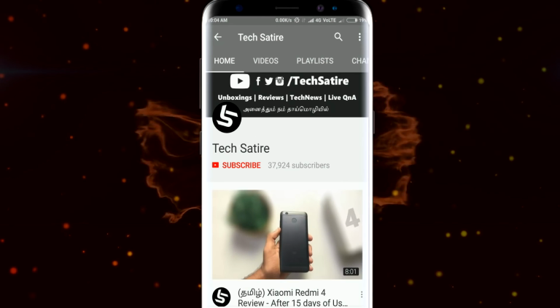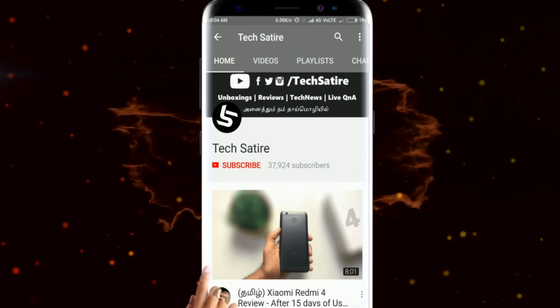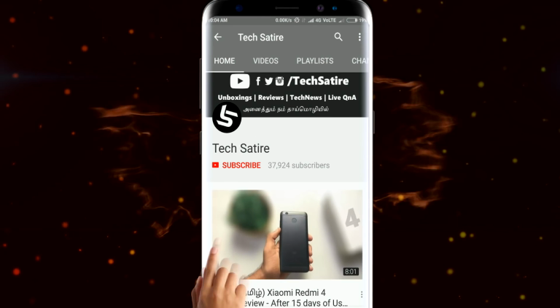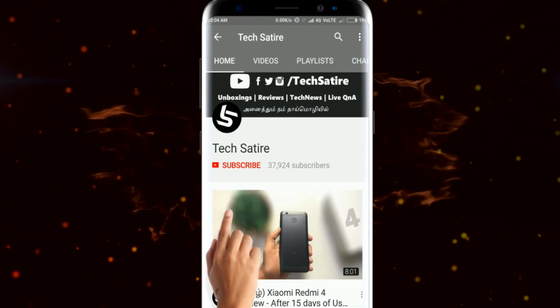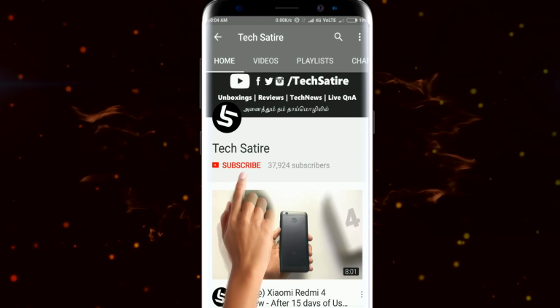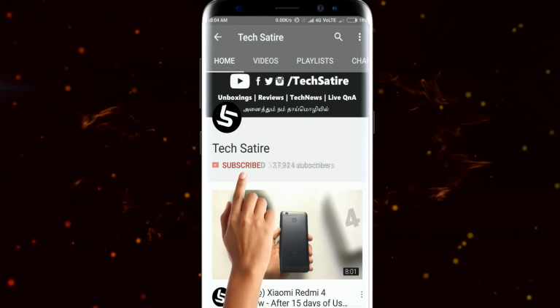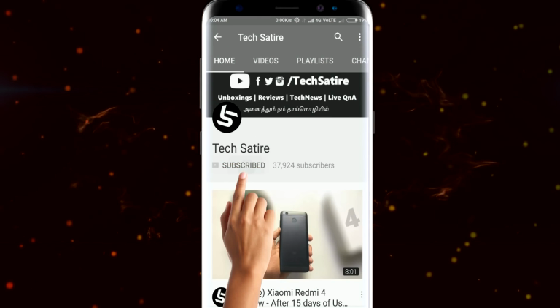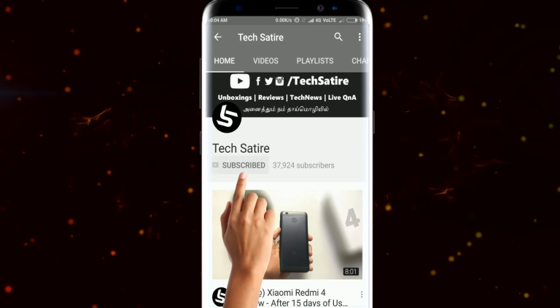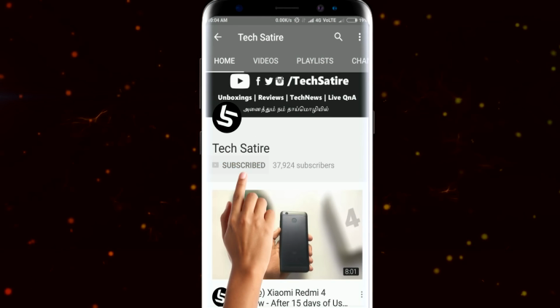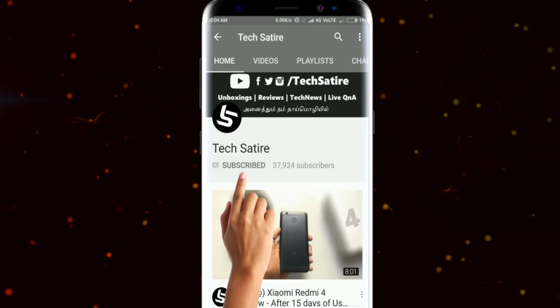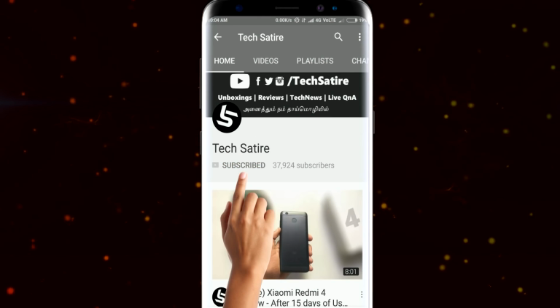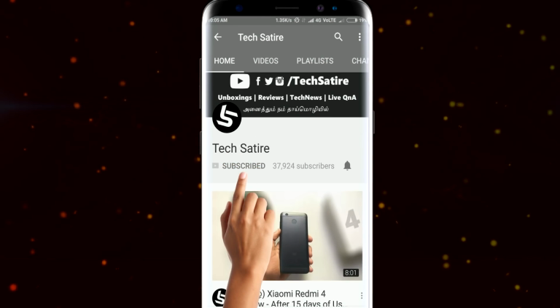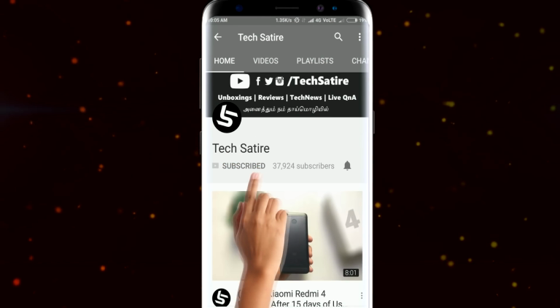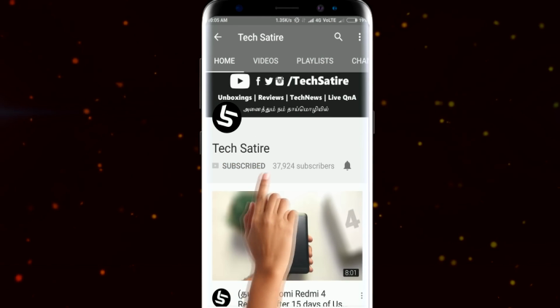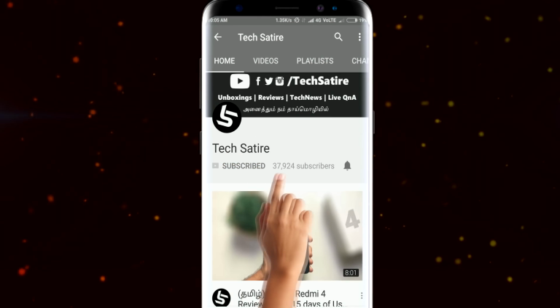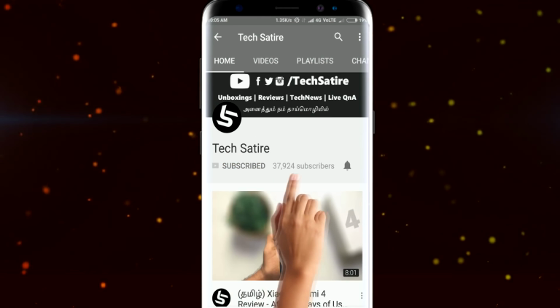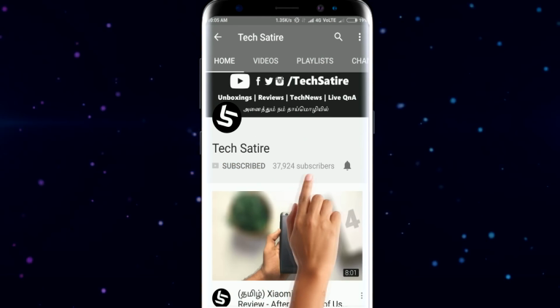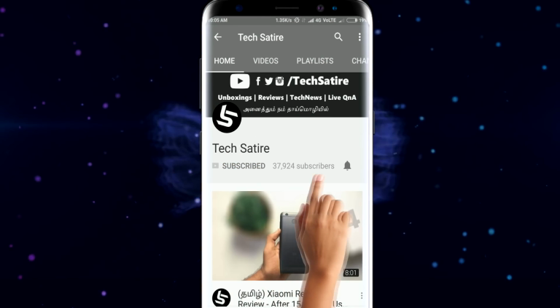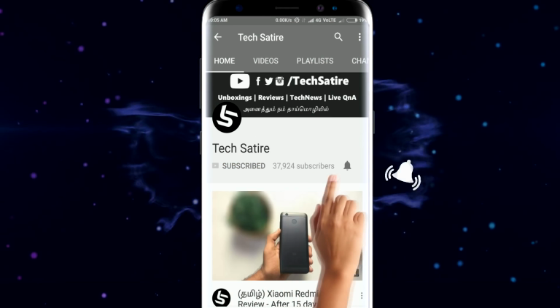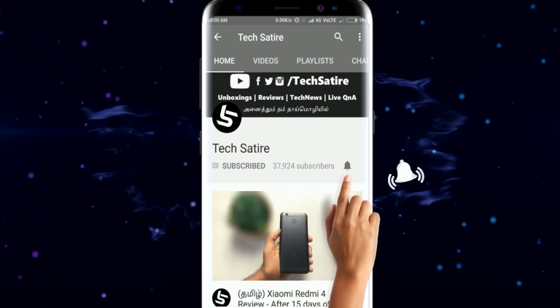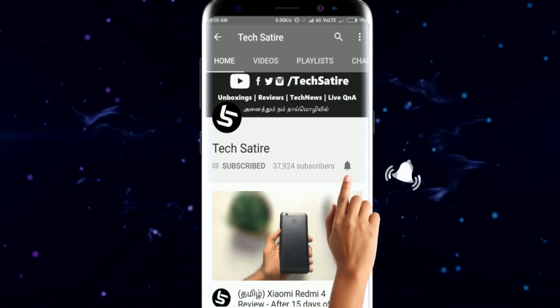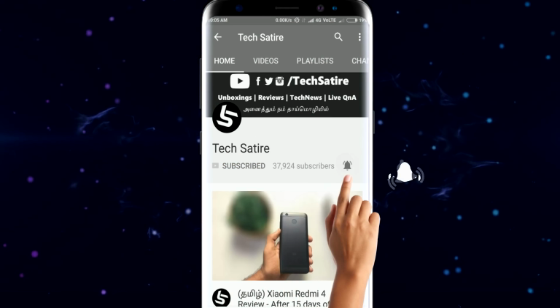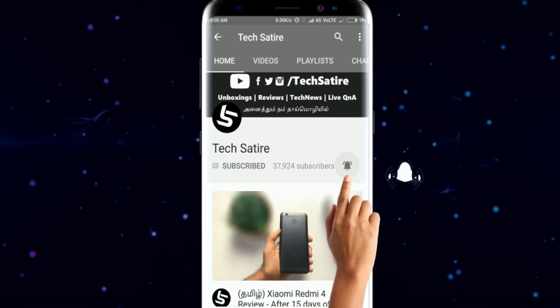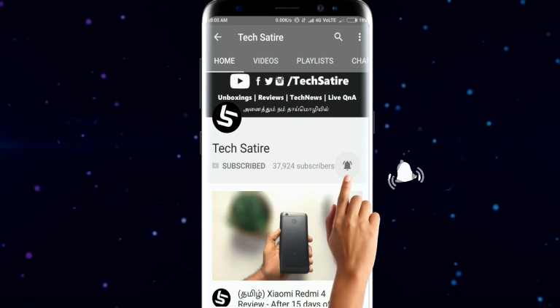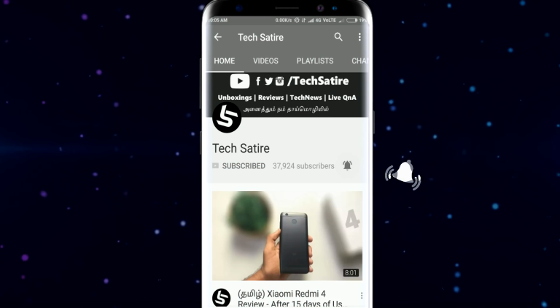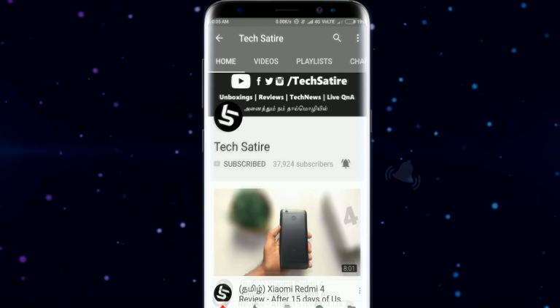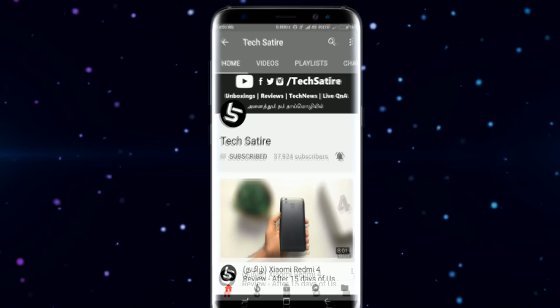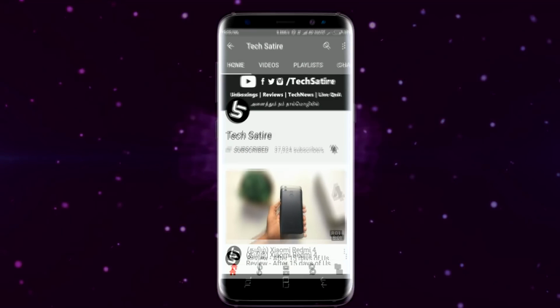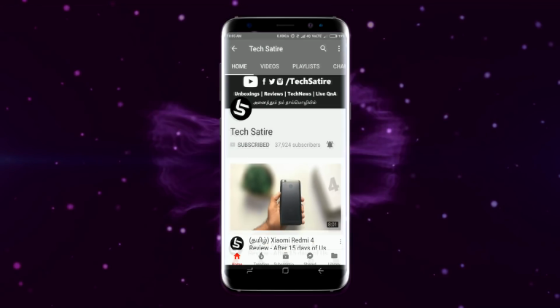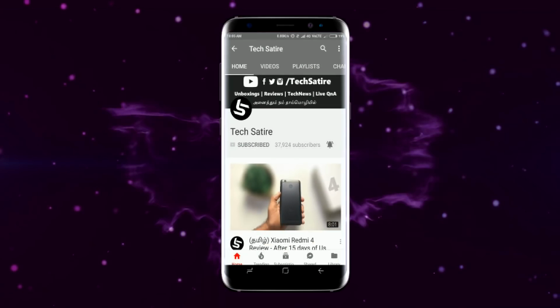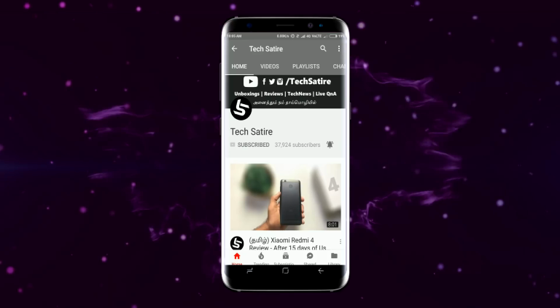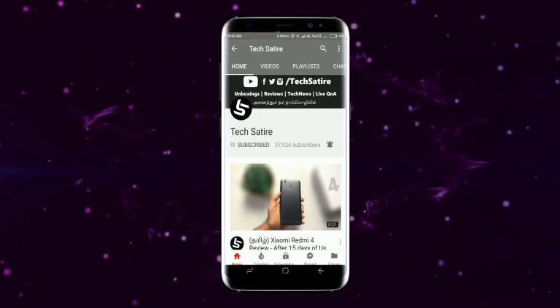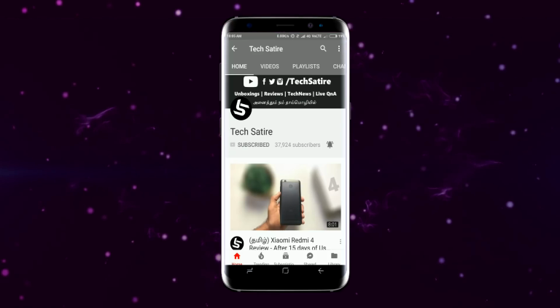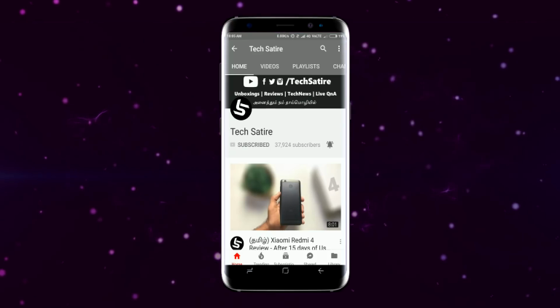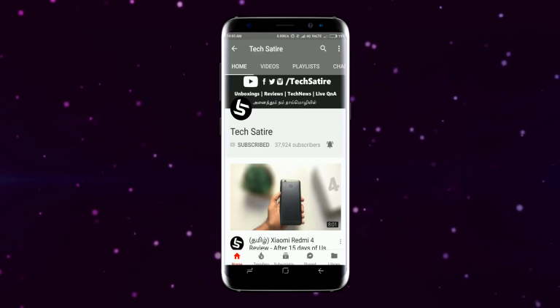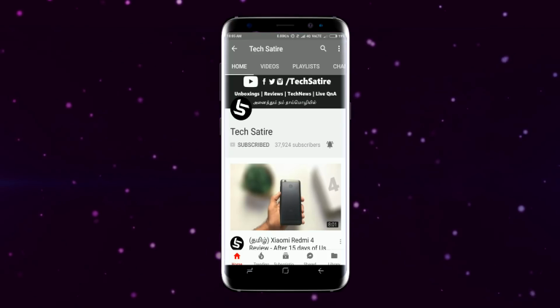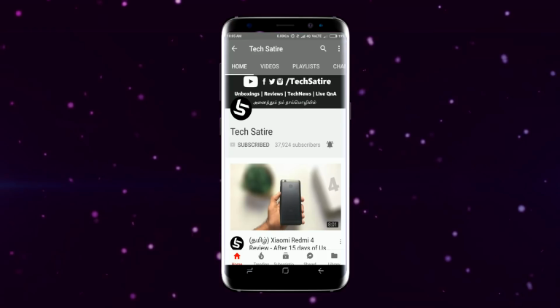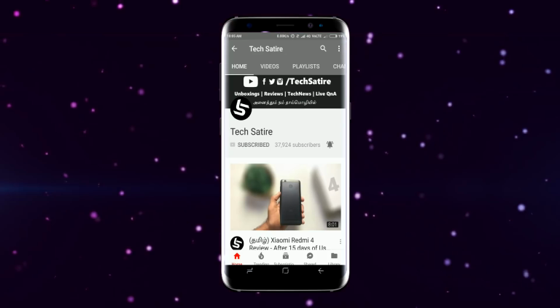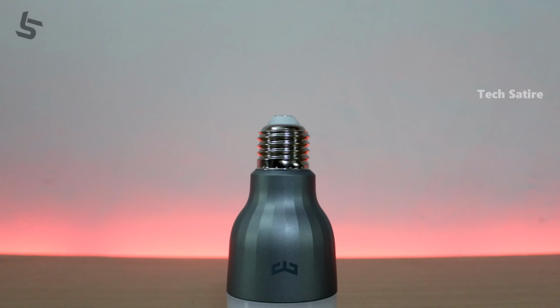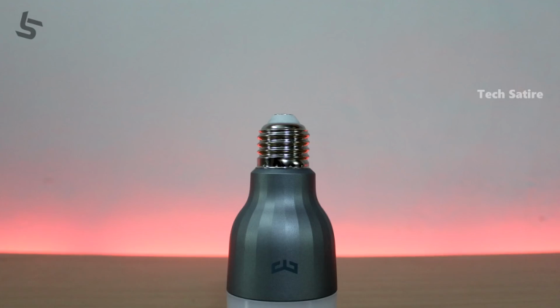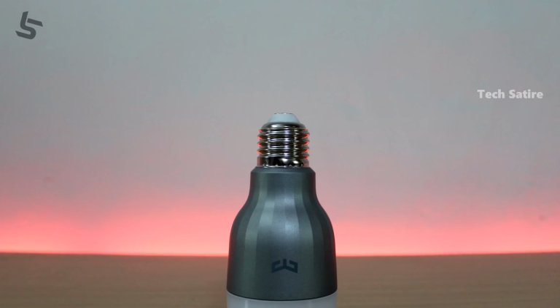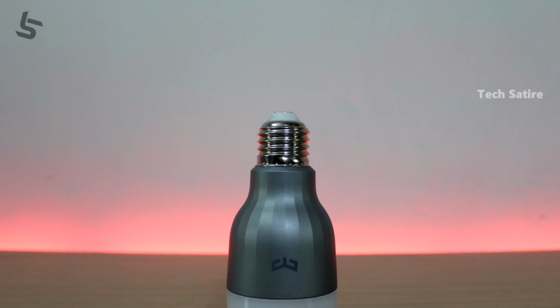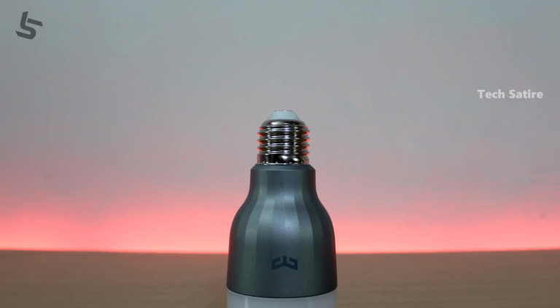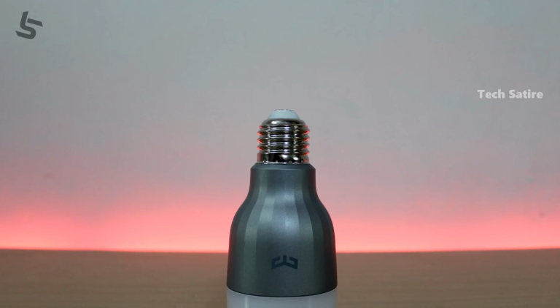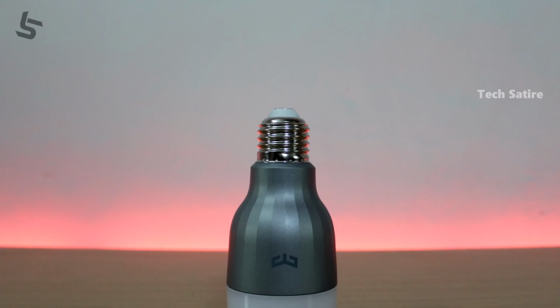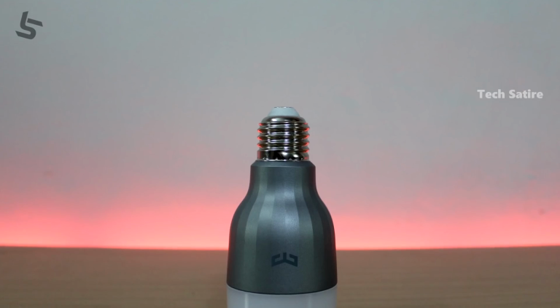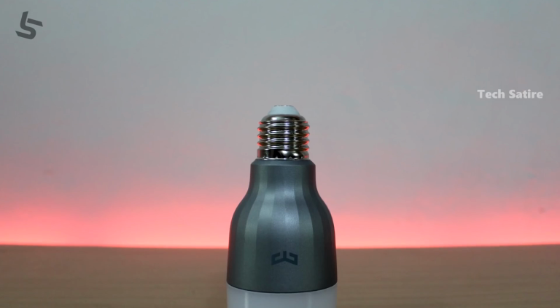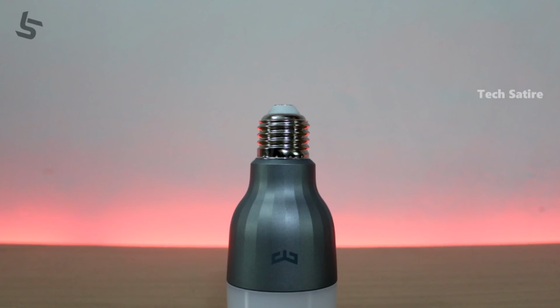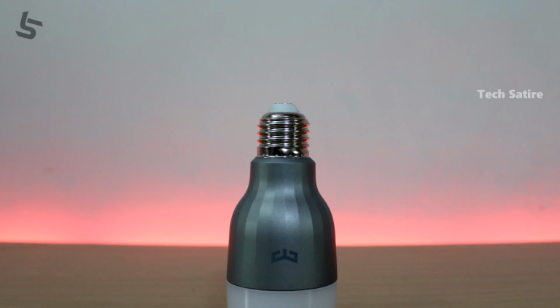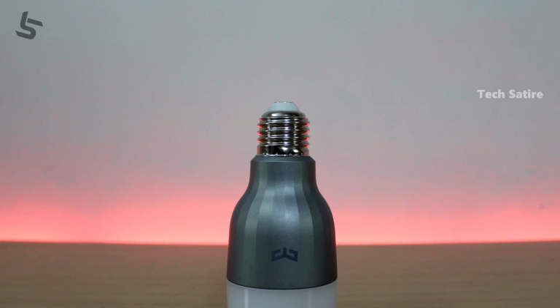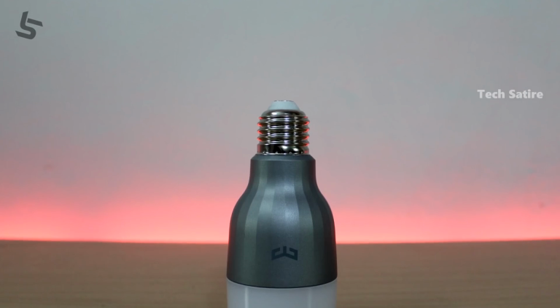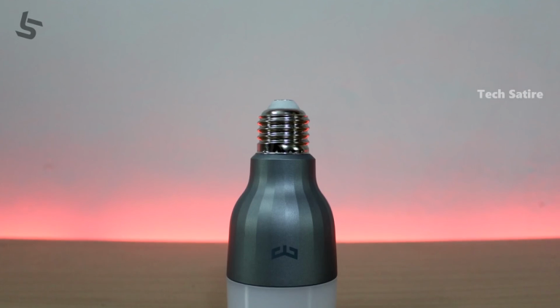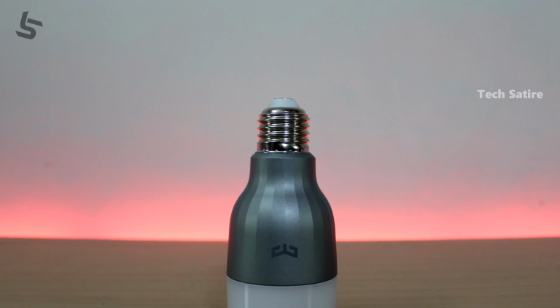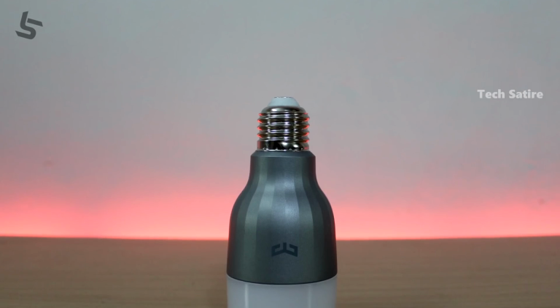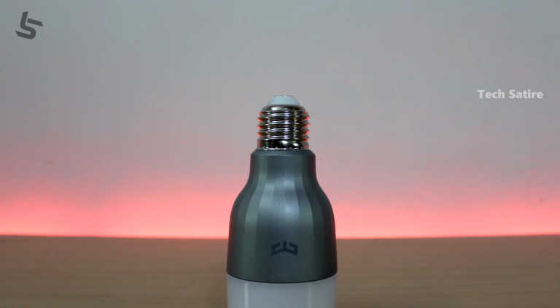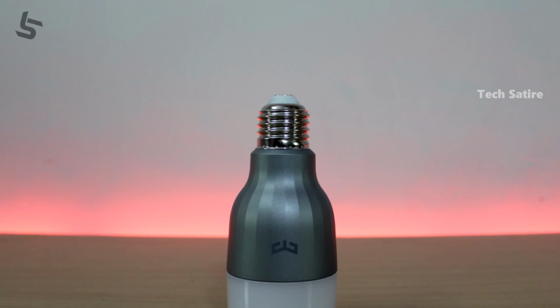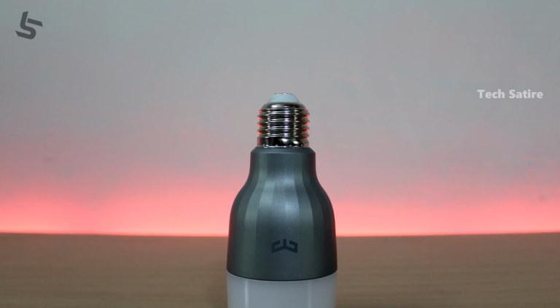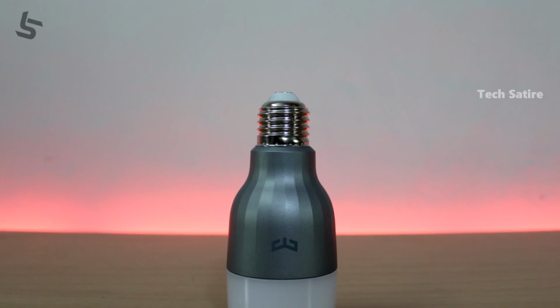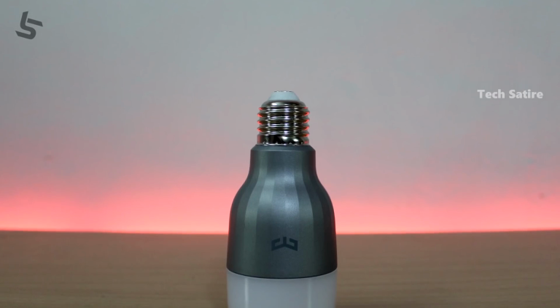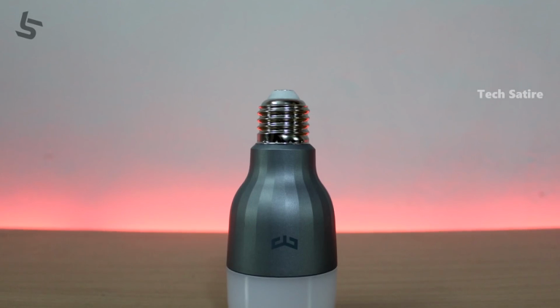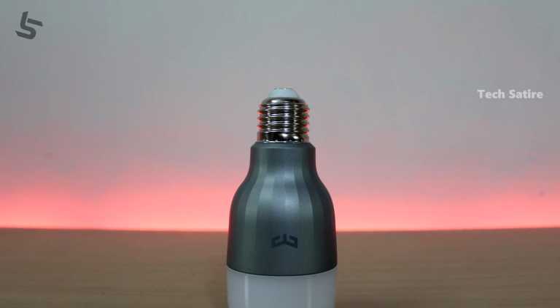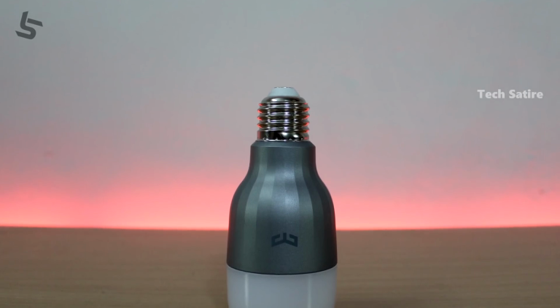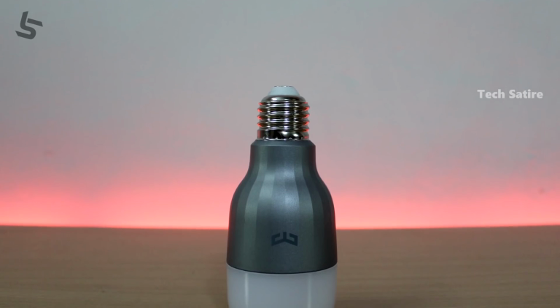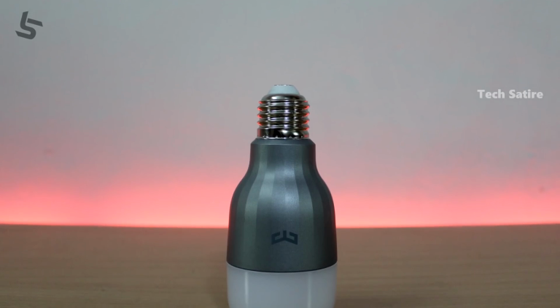Subscribe to our channel and hit the bell button on our YouTube channel. Welcome to Smart Home Devices.